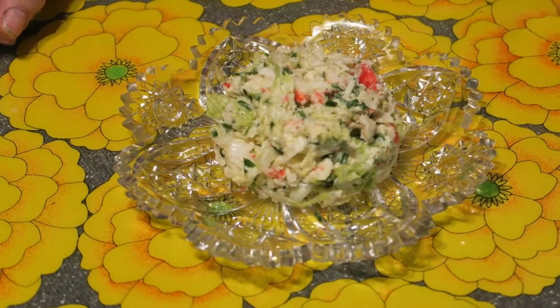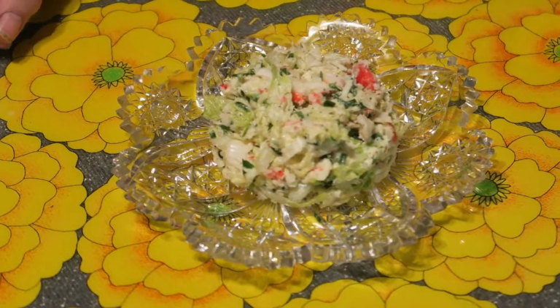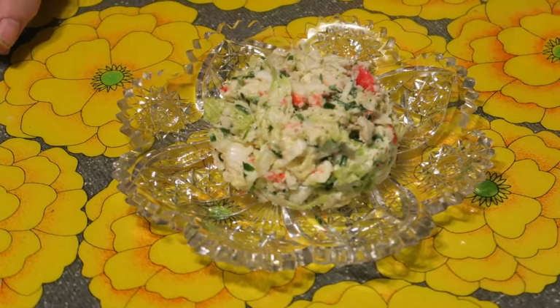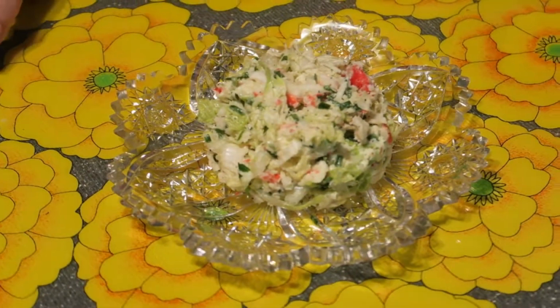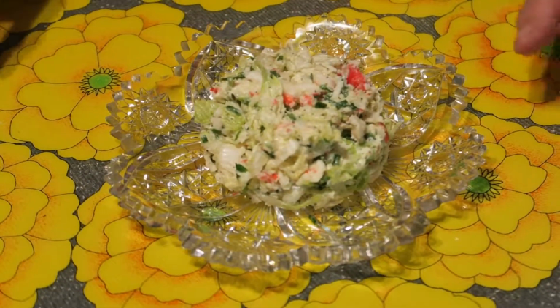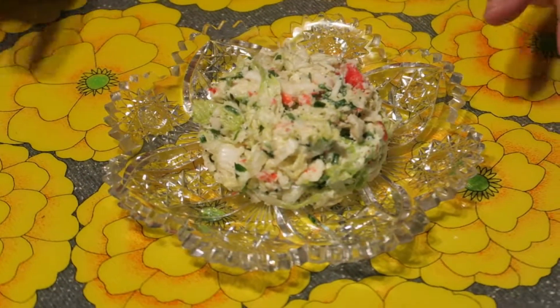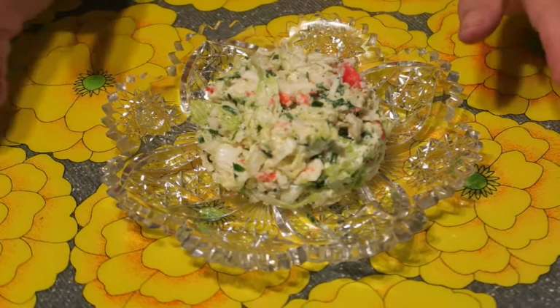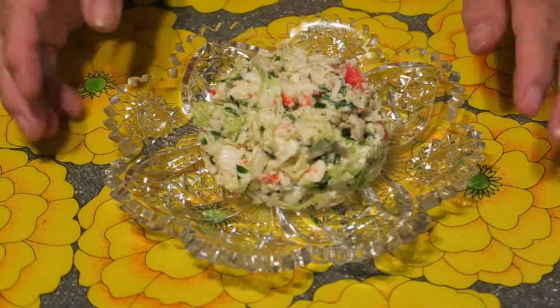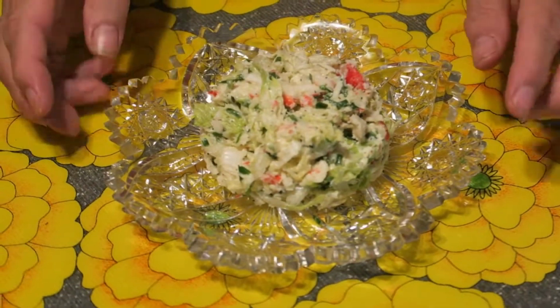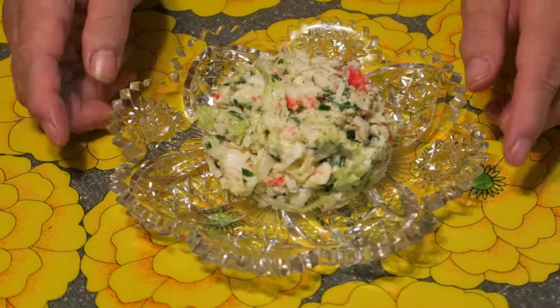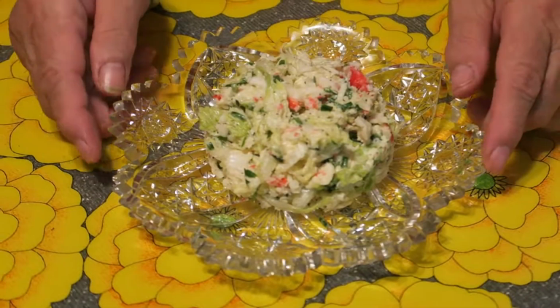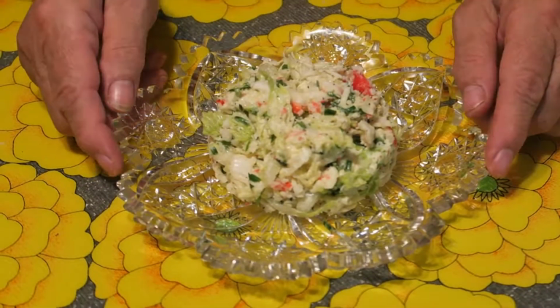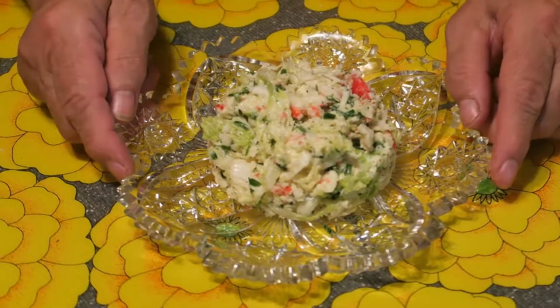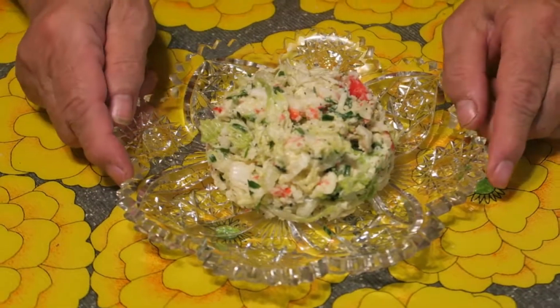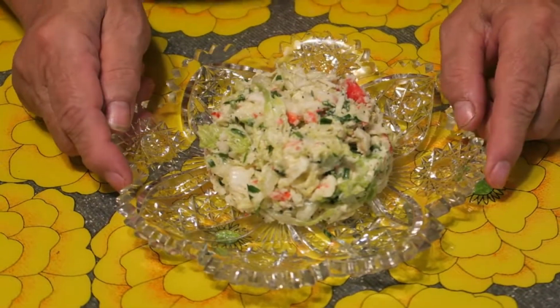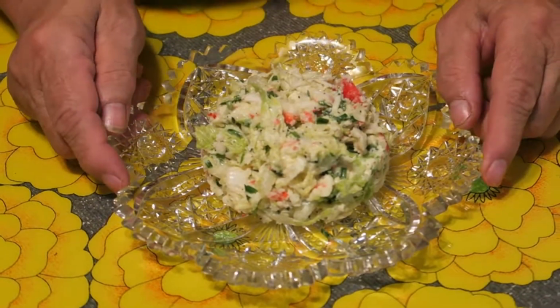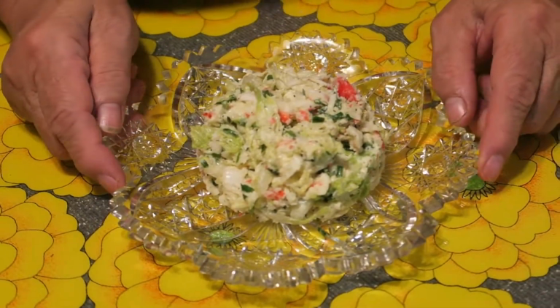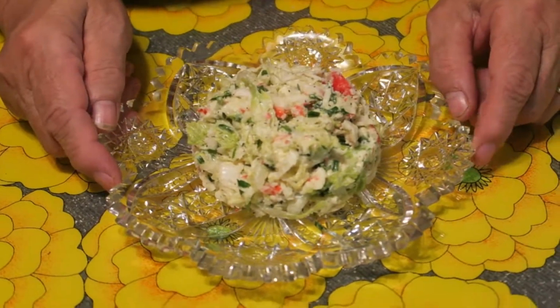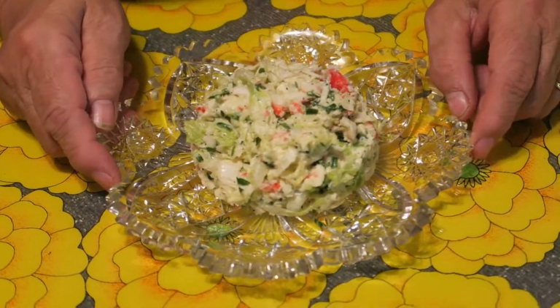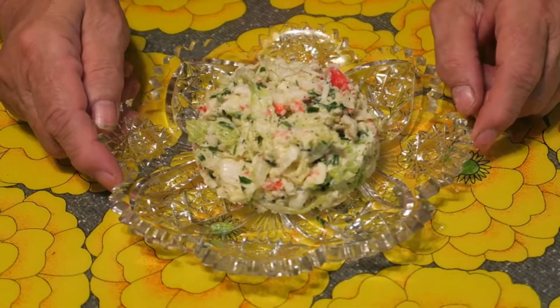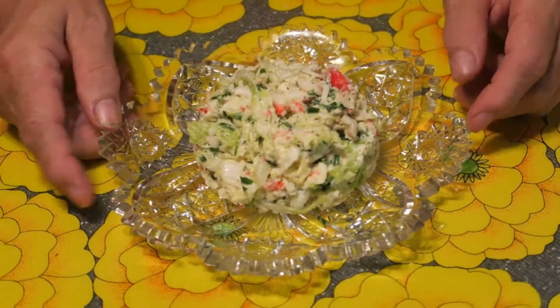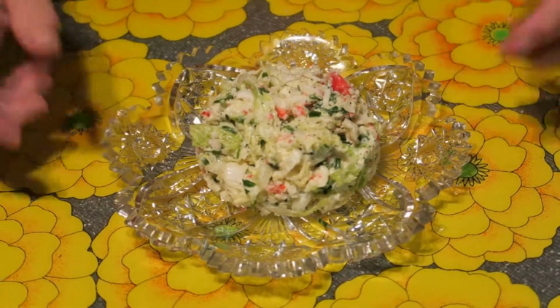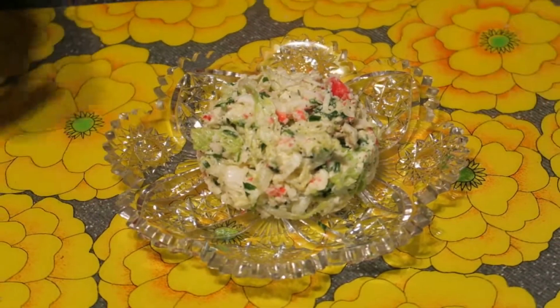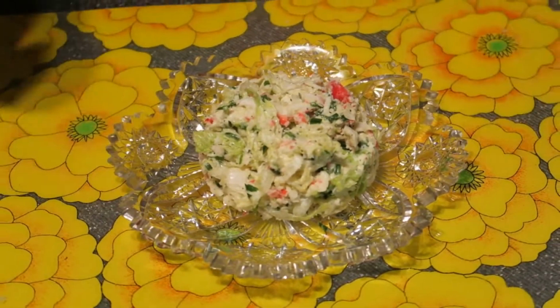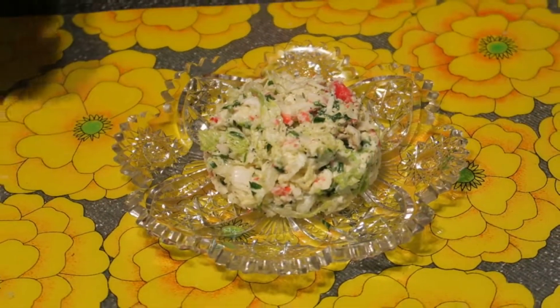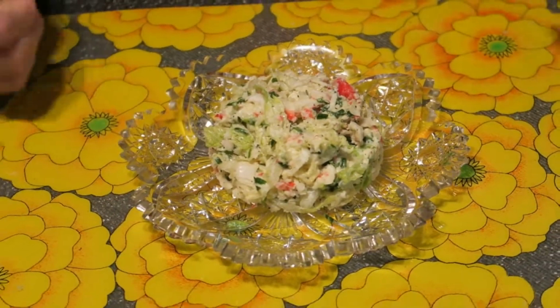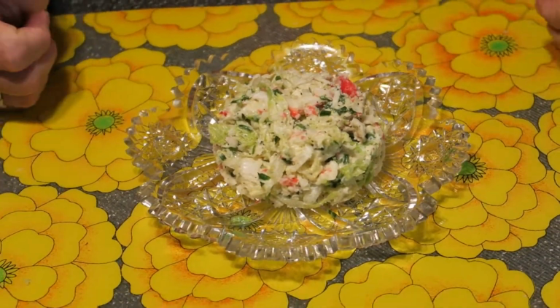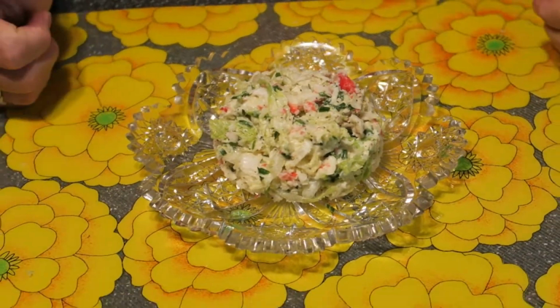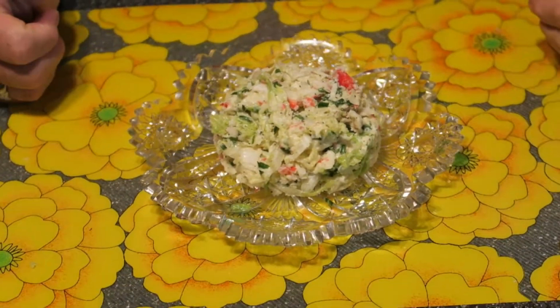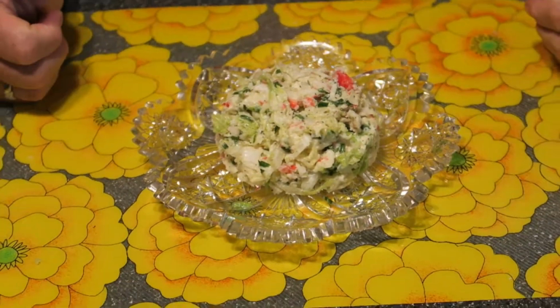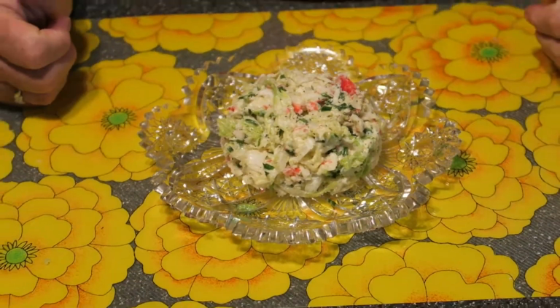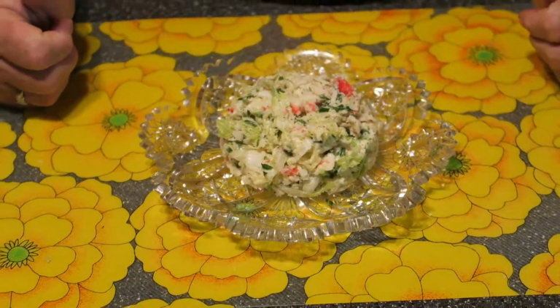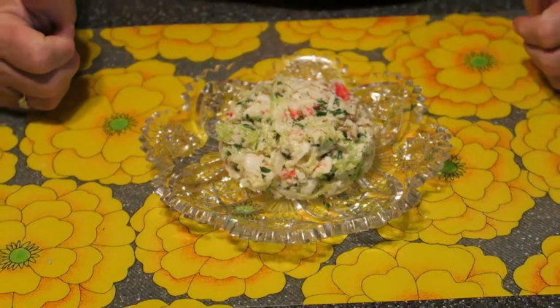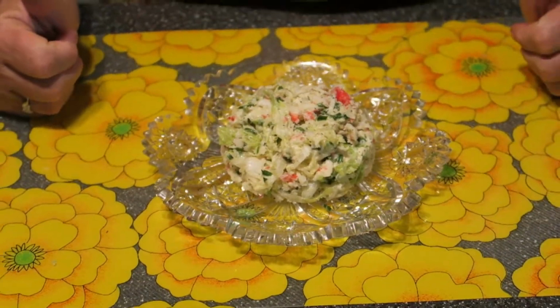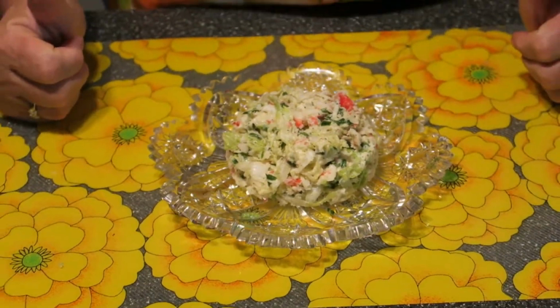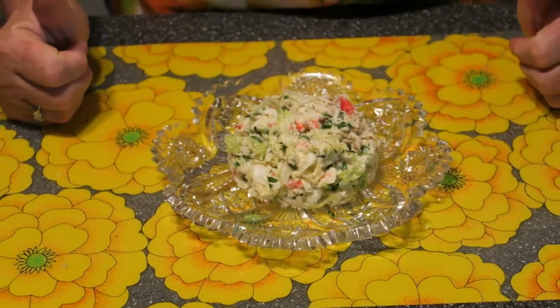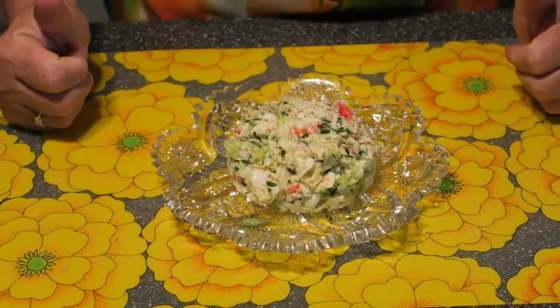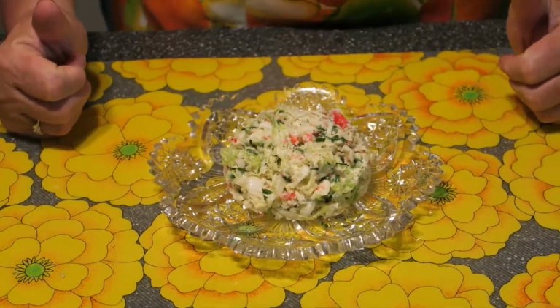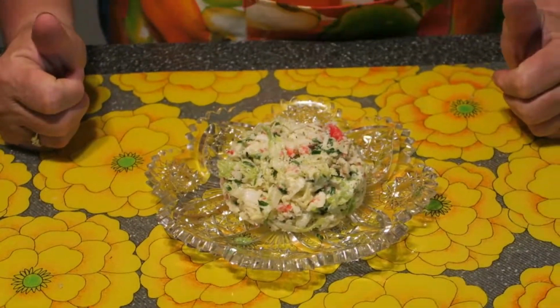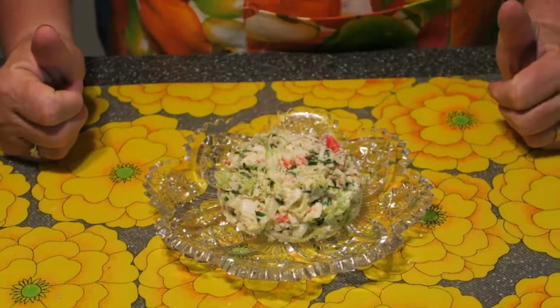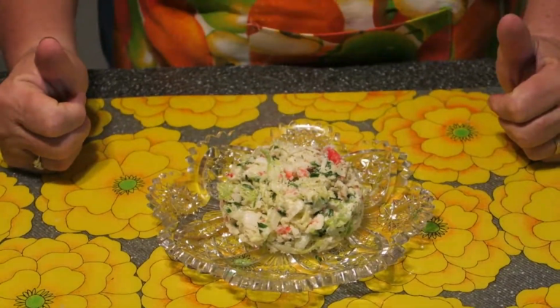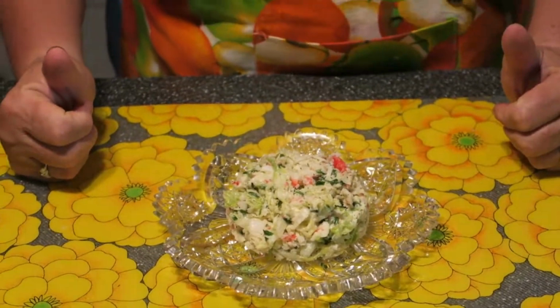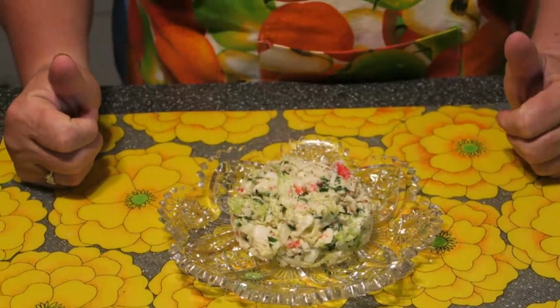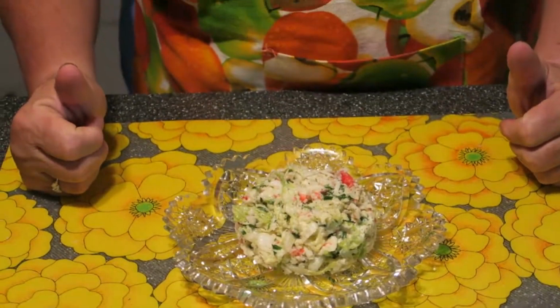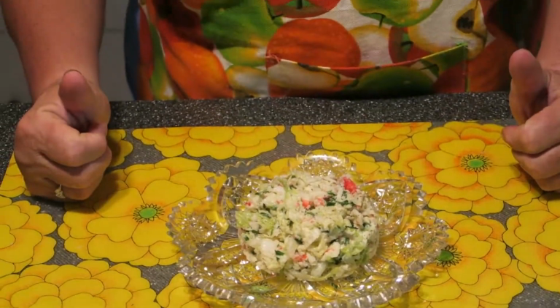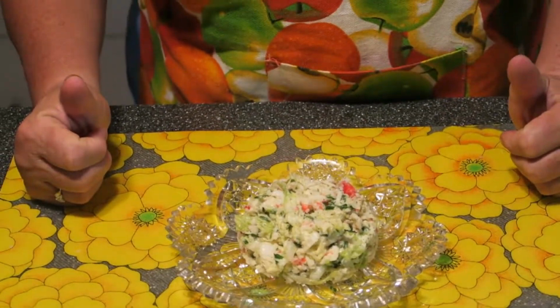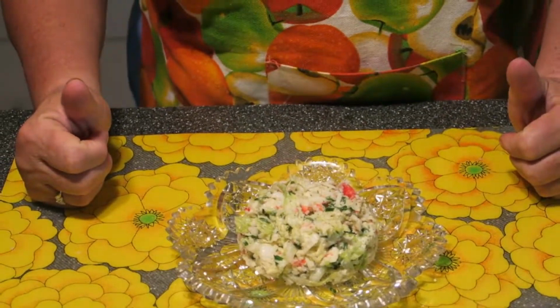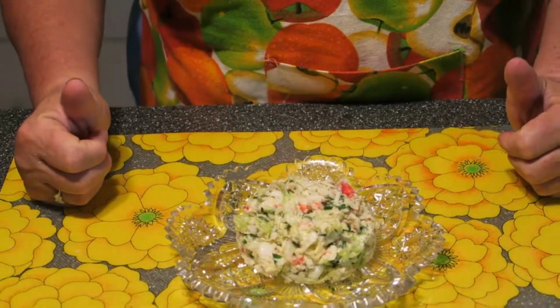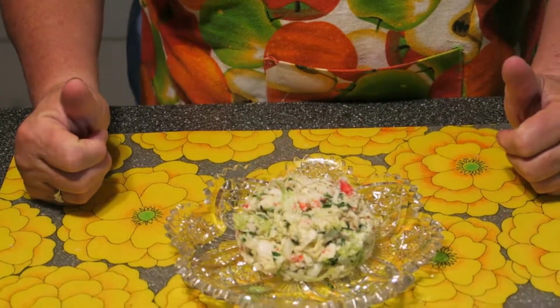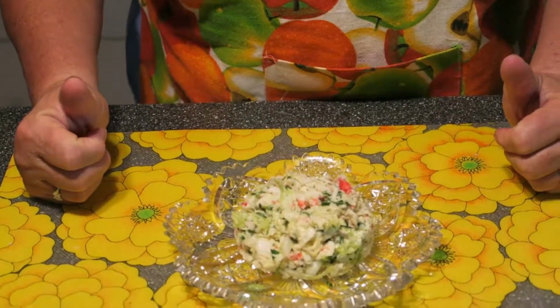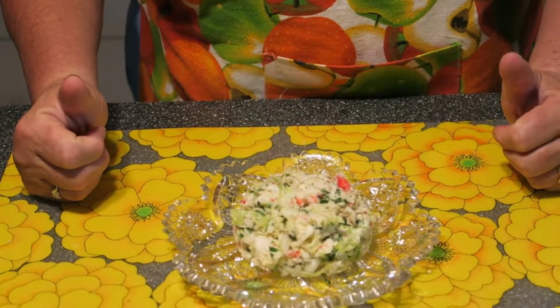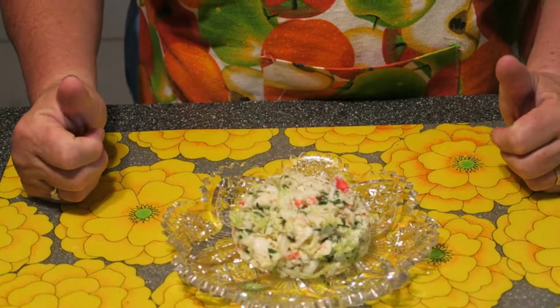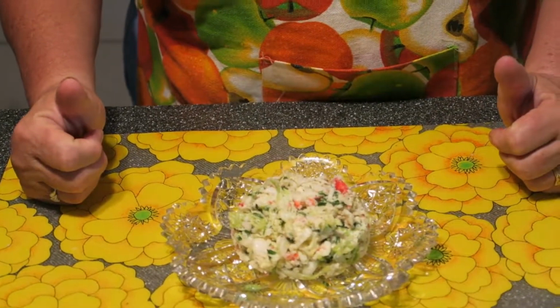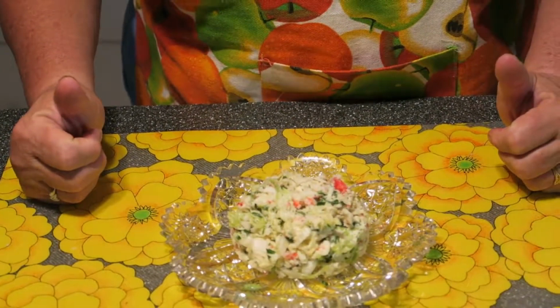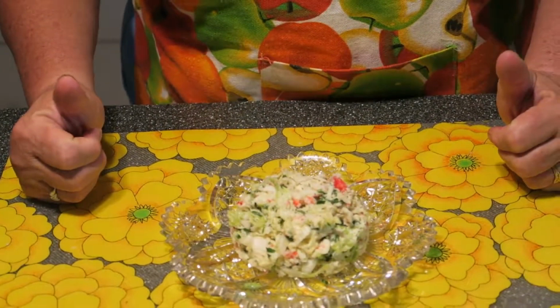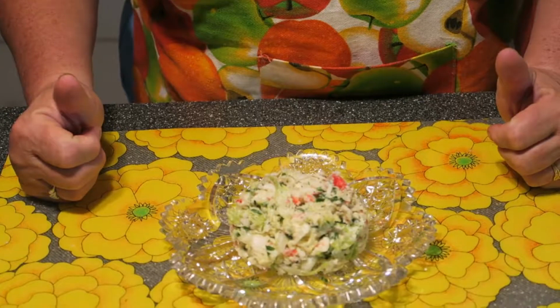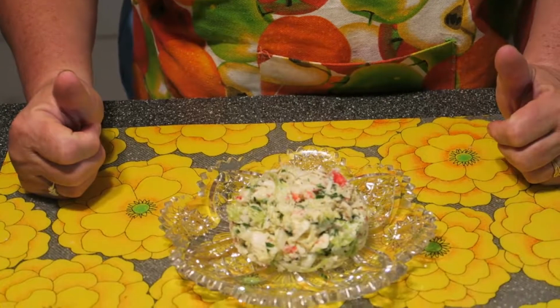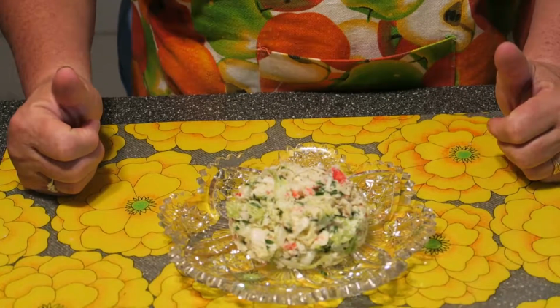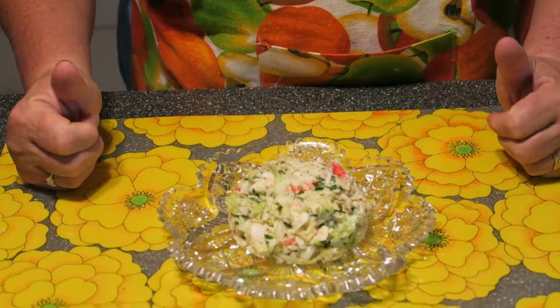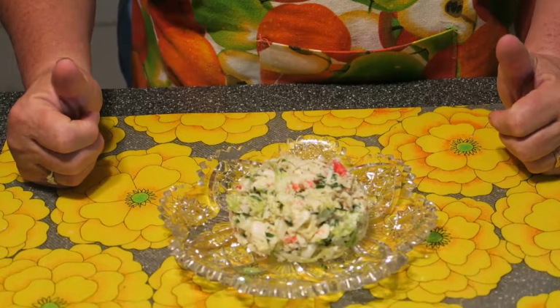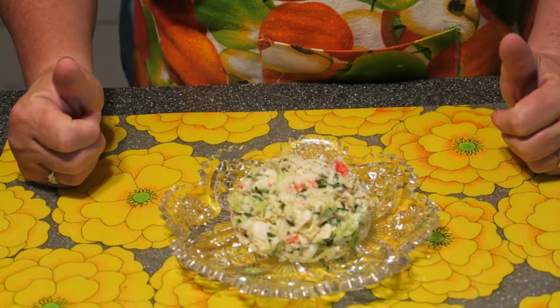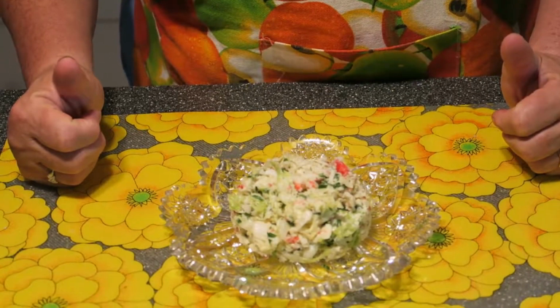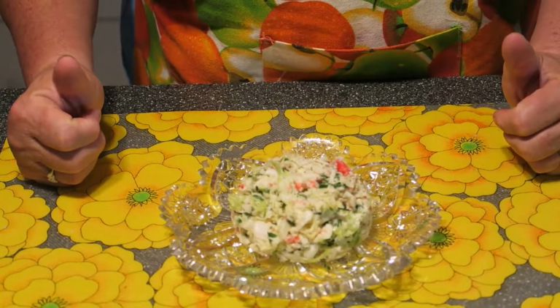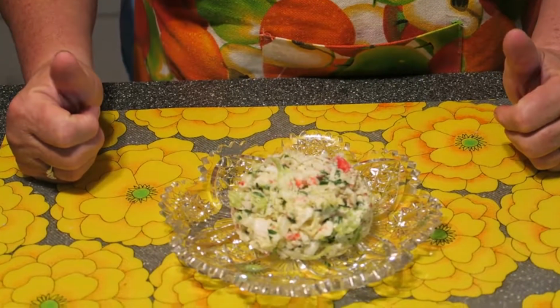If you enjoyed this recipe, like this video, subscribe to my channel. Bon Appetit, my dear friend.